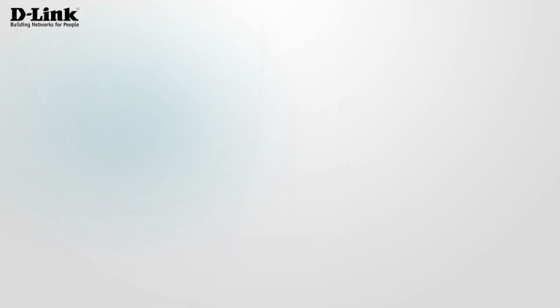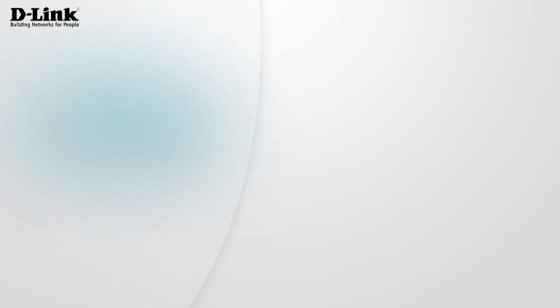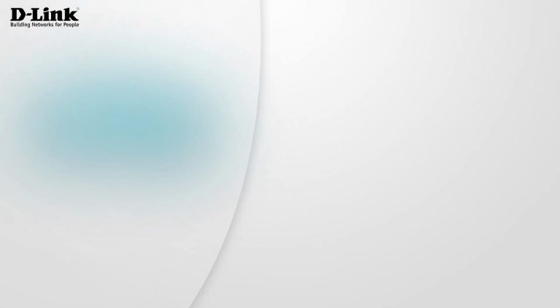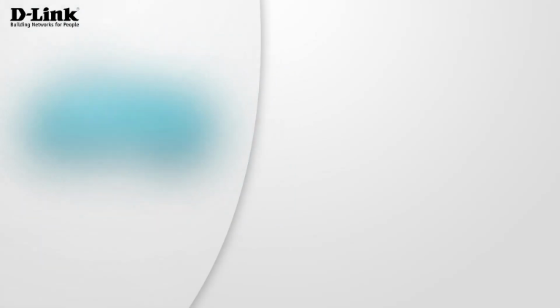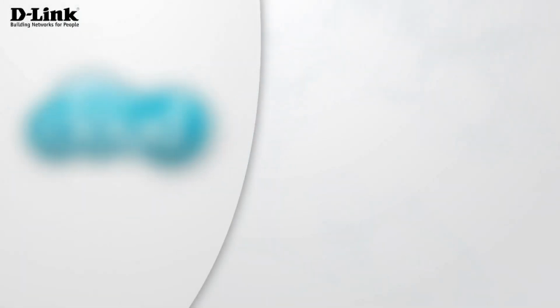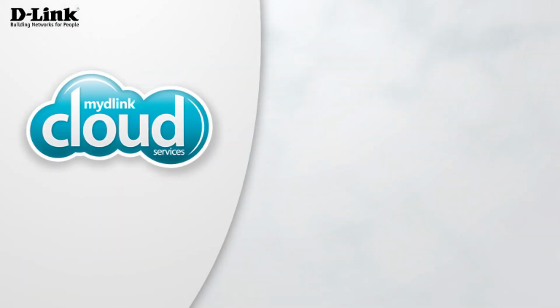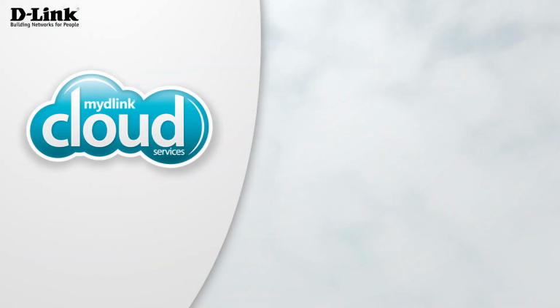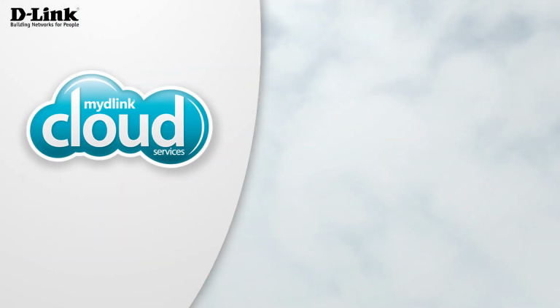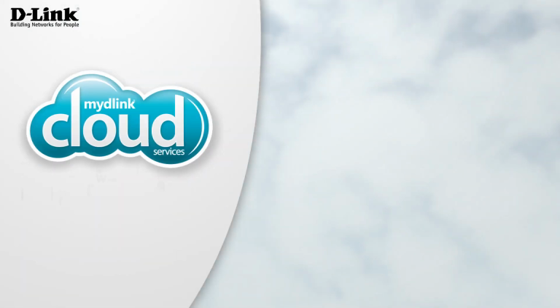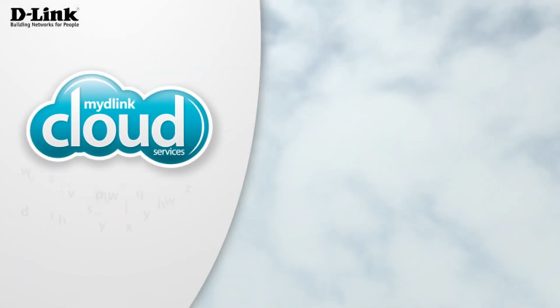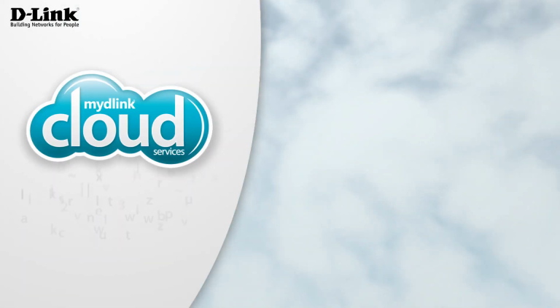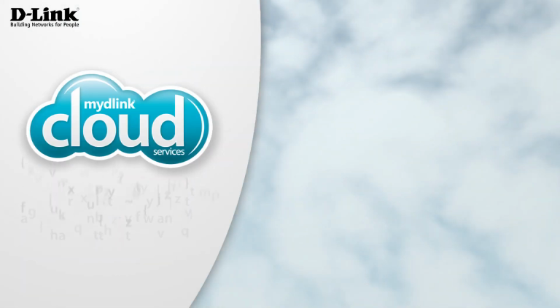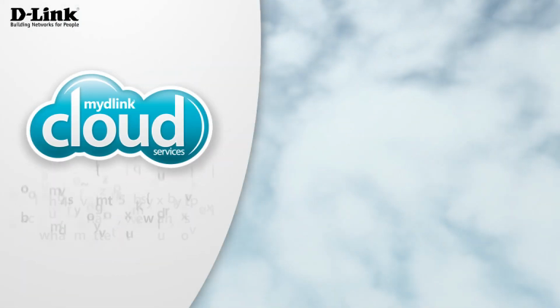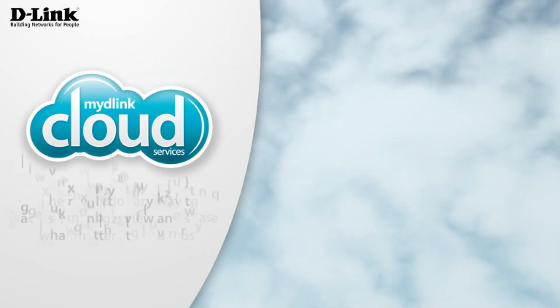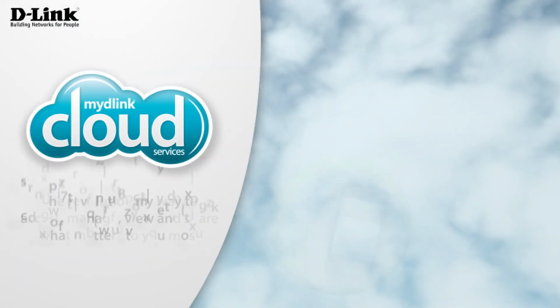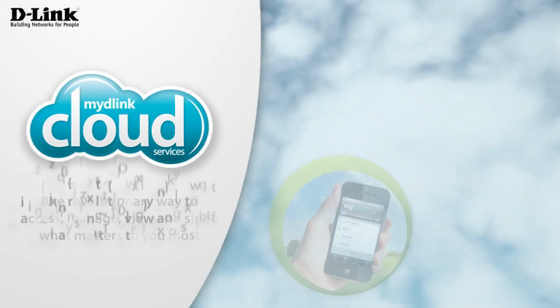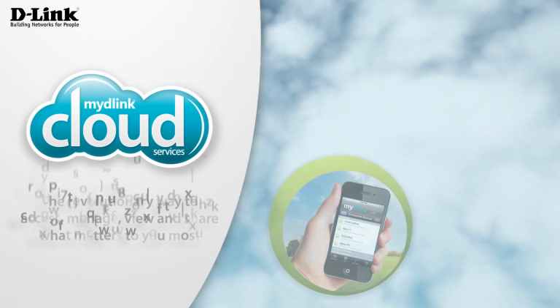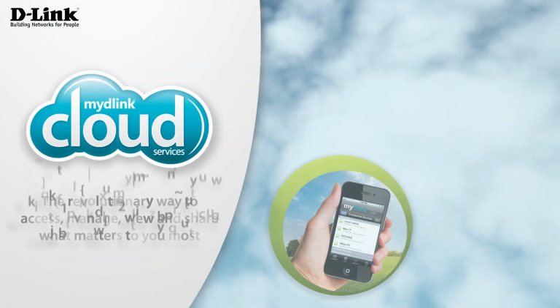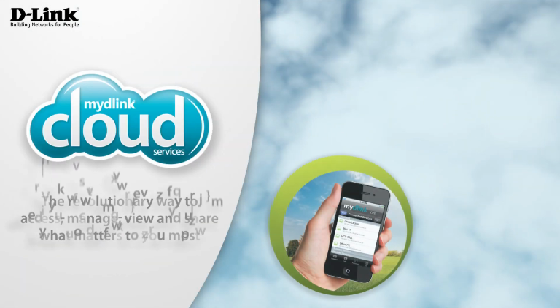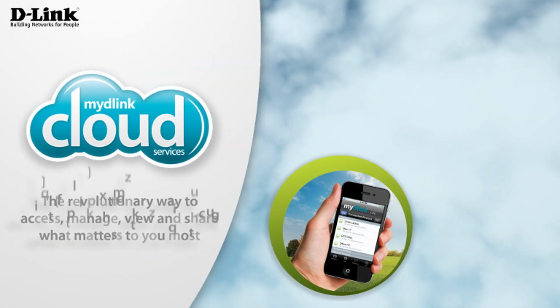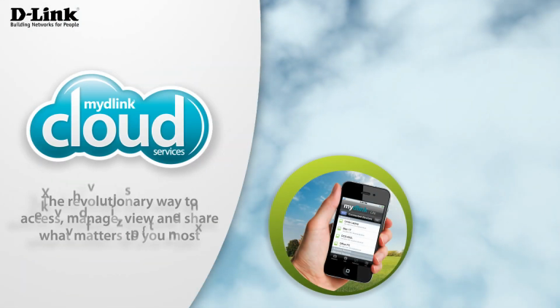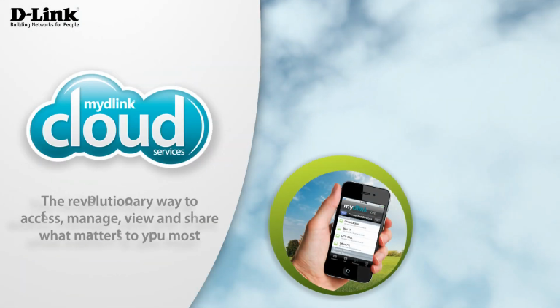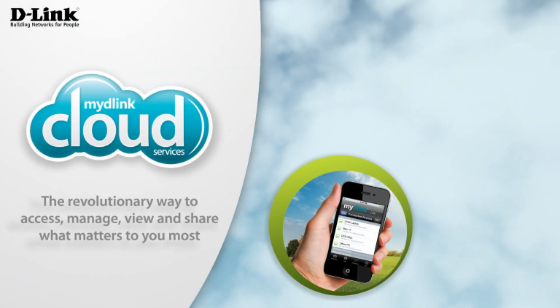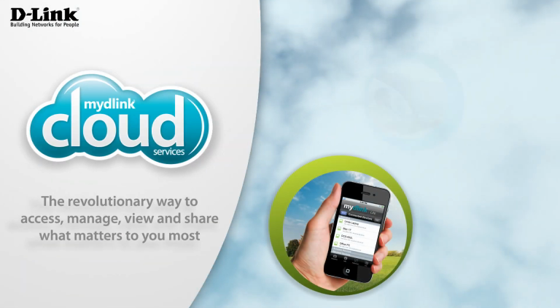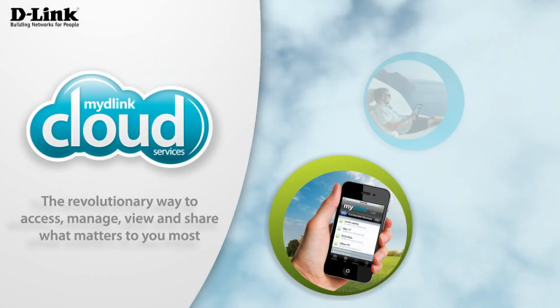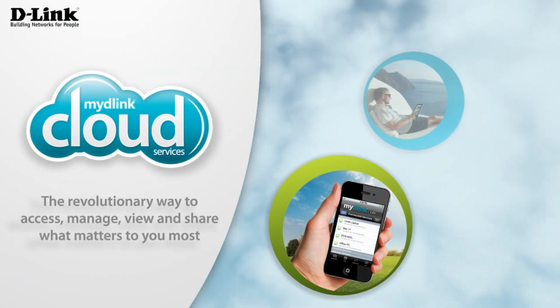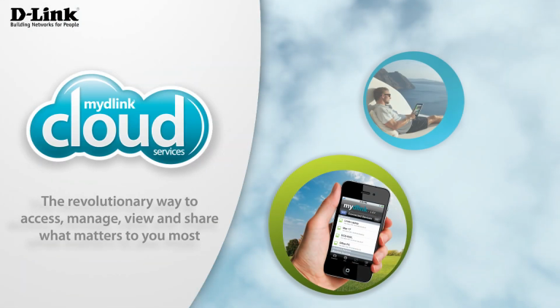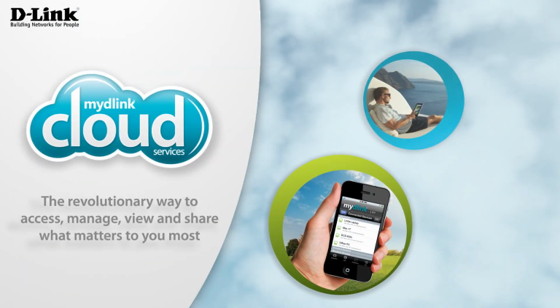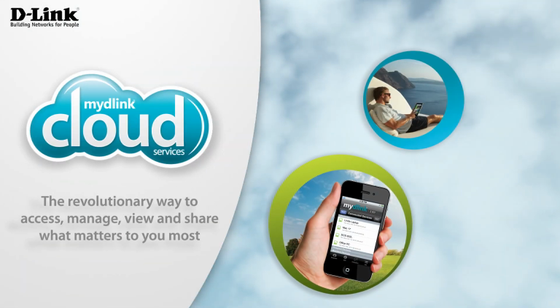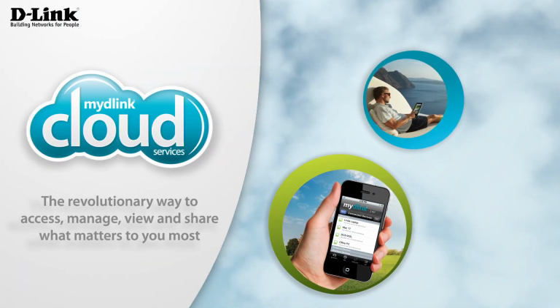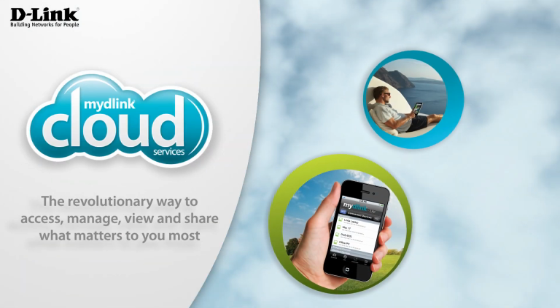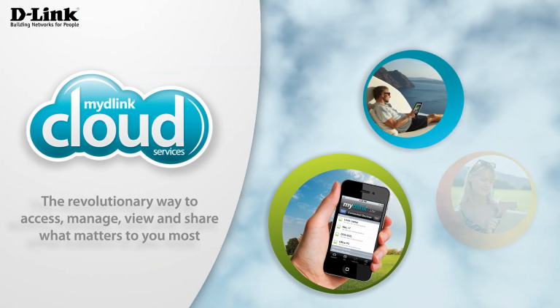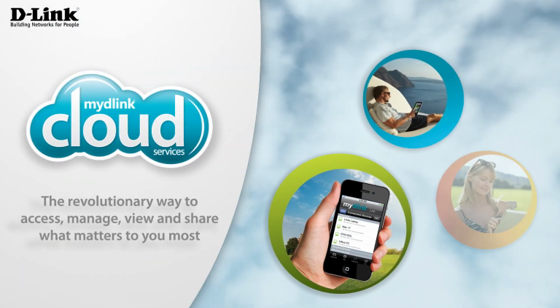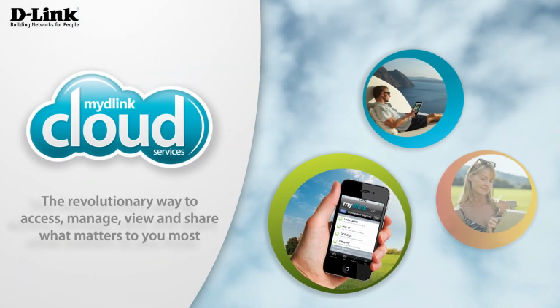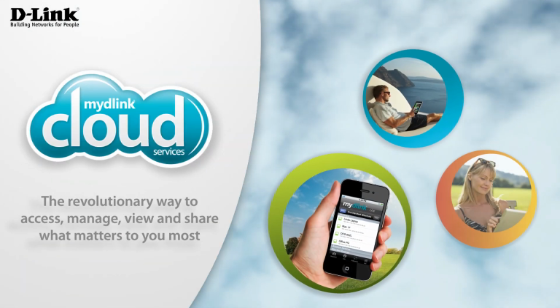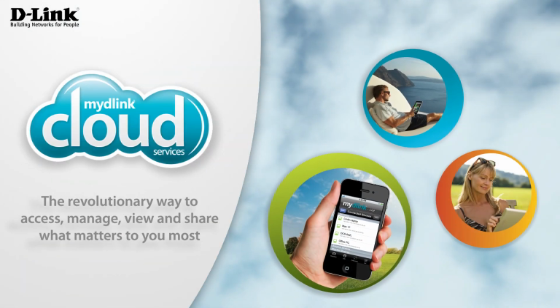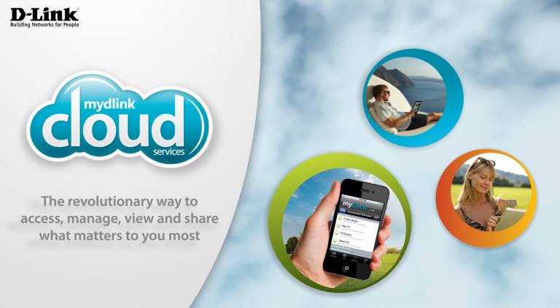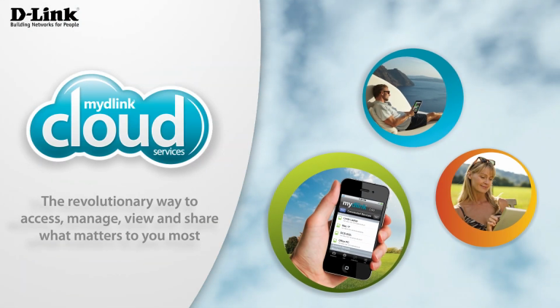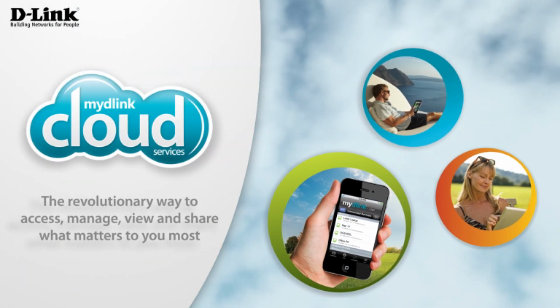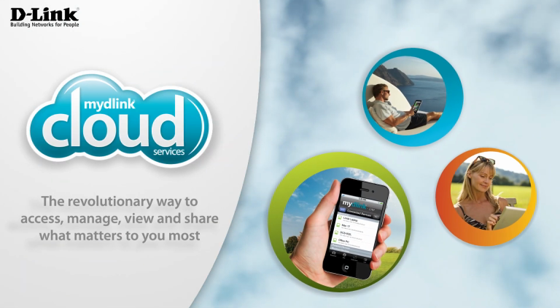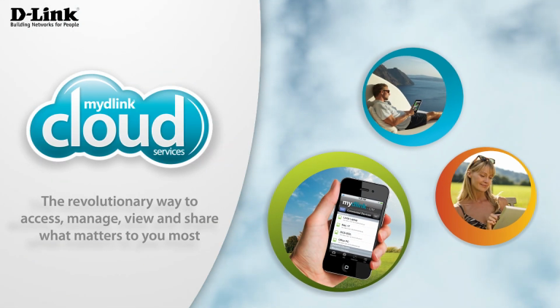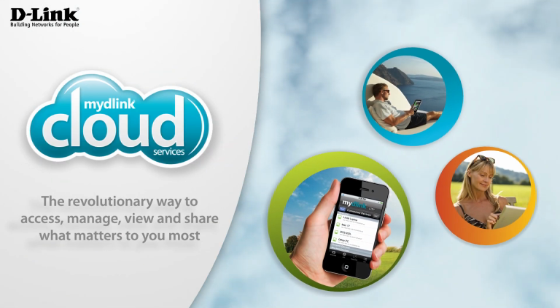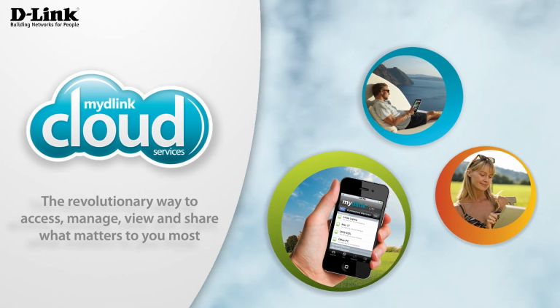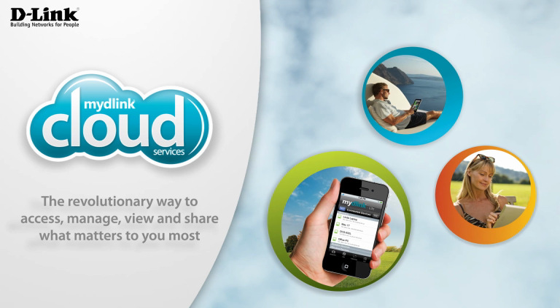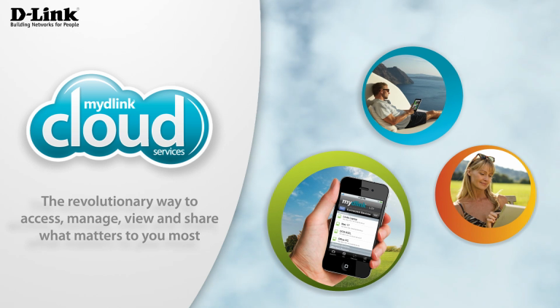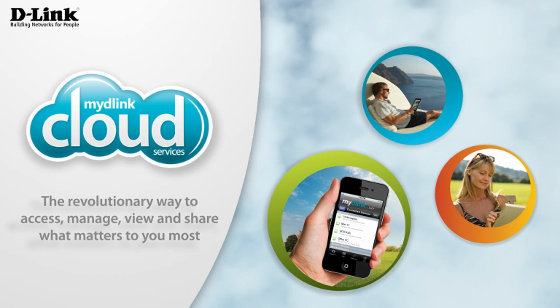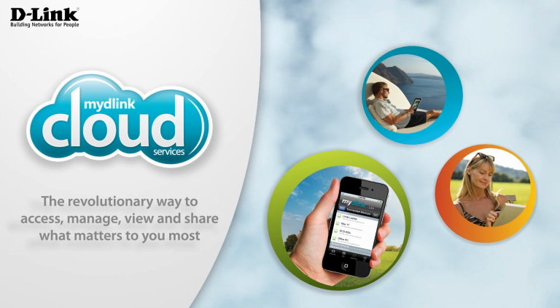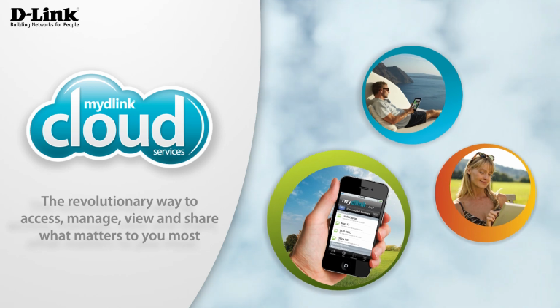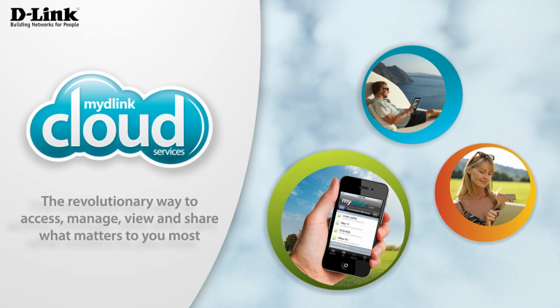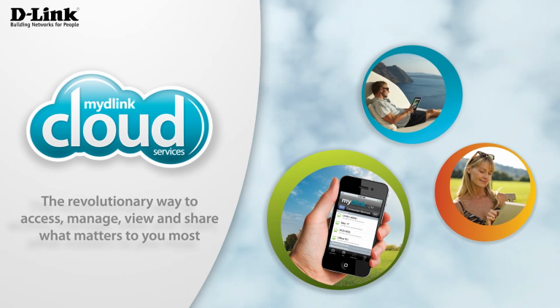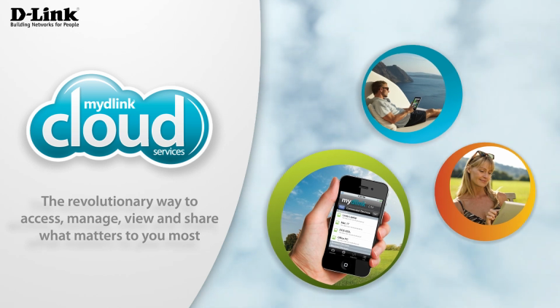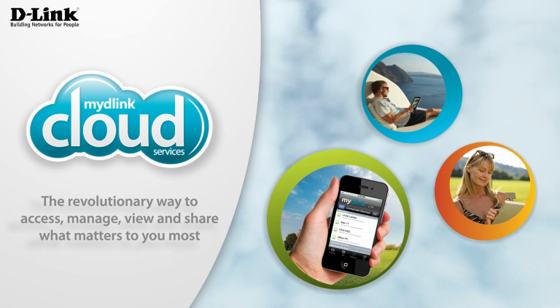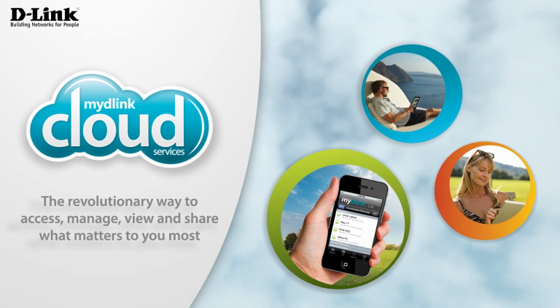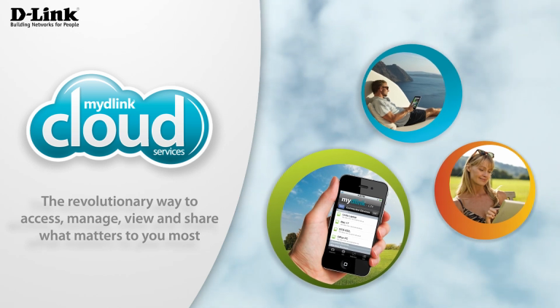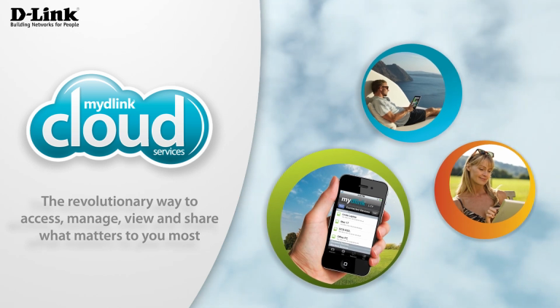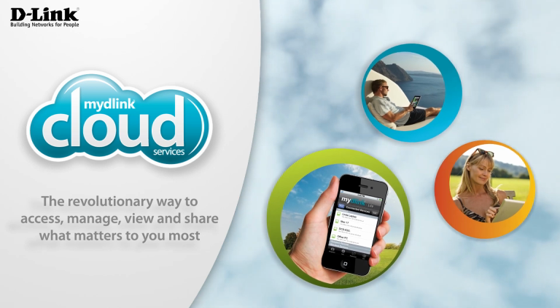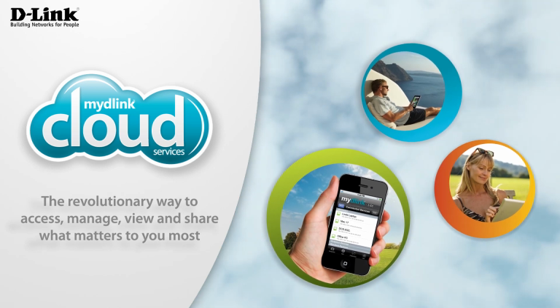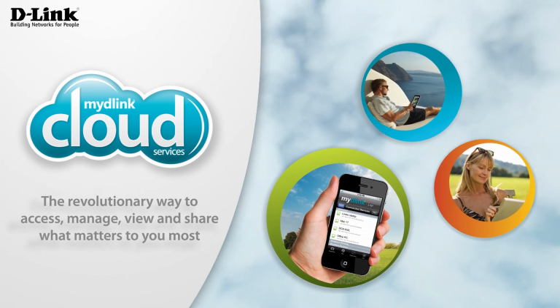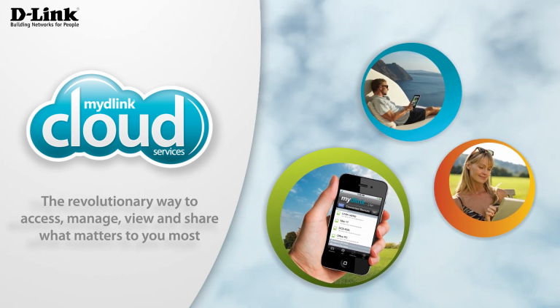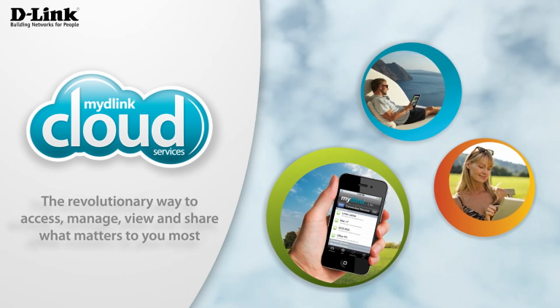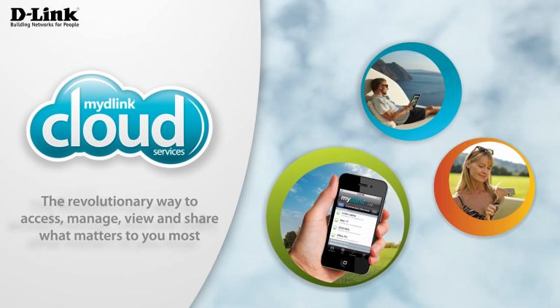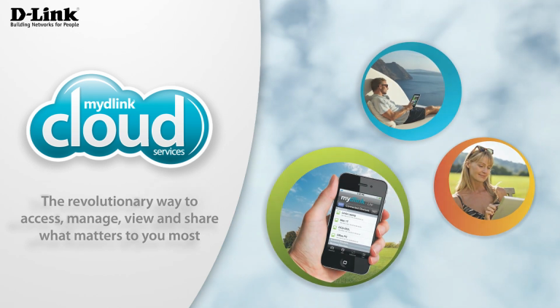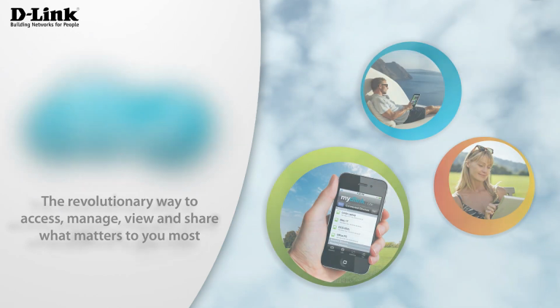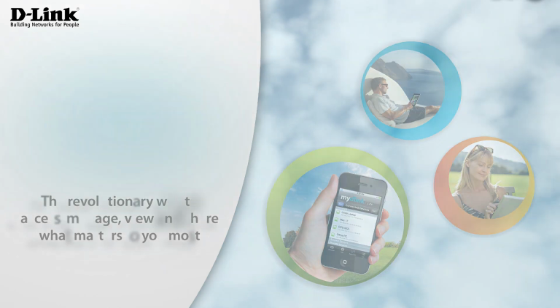My D-Link Cloud Services. The revolutionary way to access, manage, view and share what matters to you most.